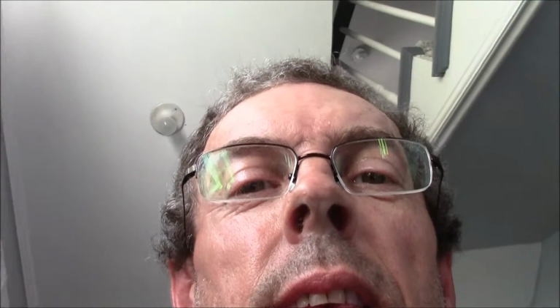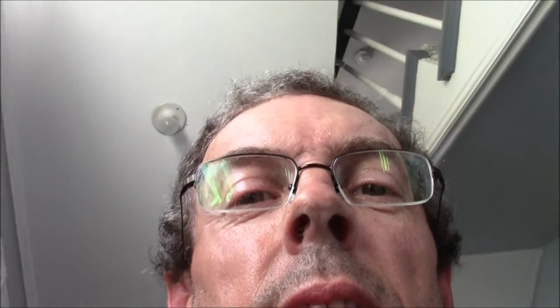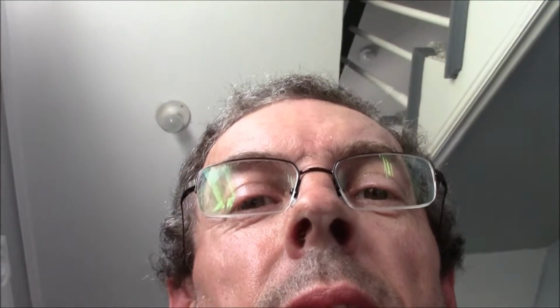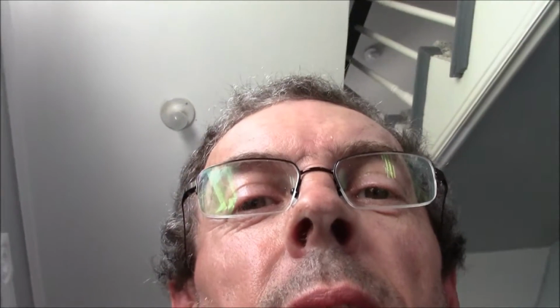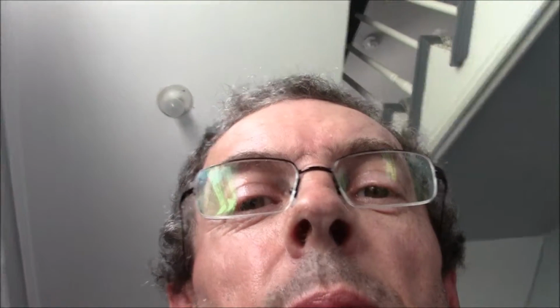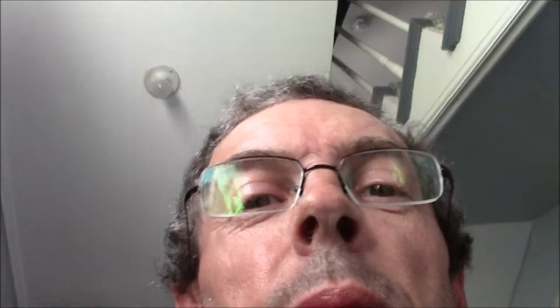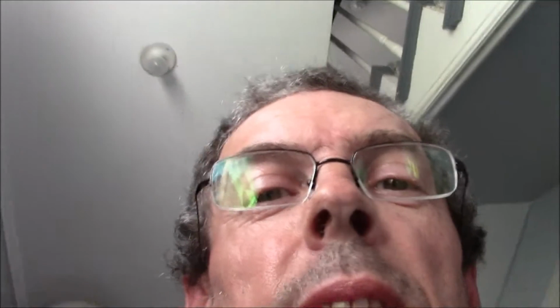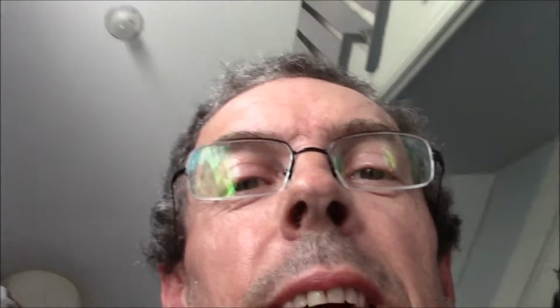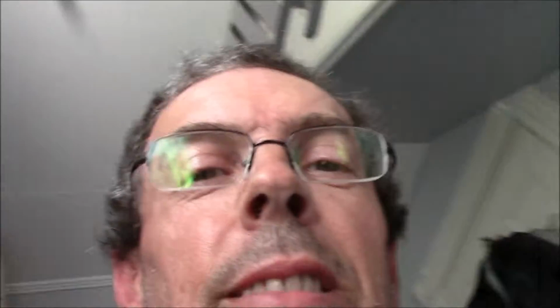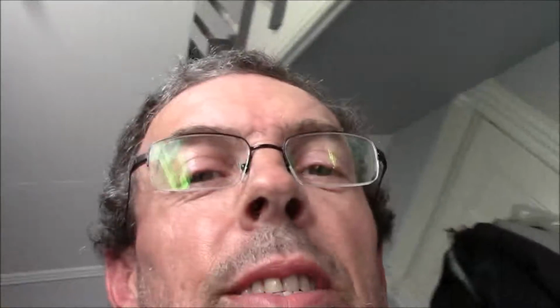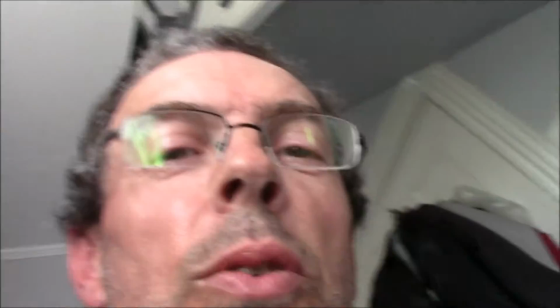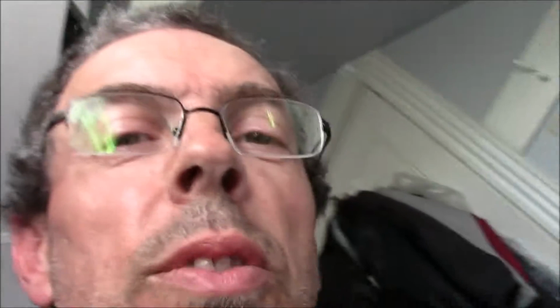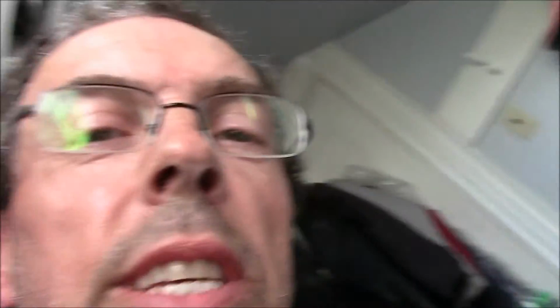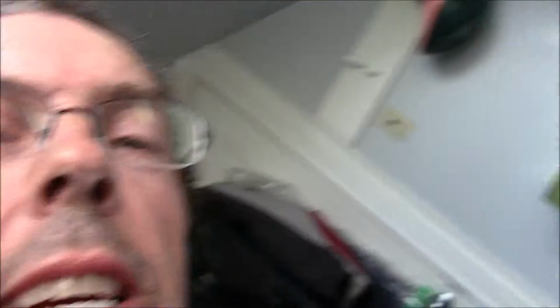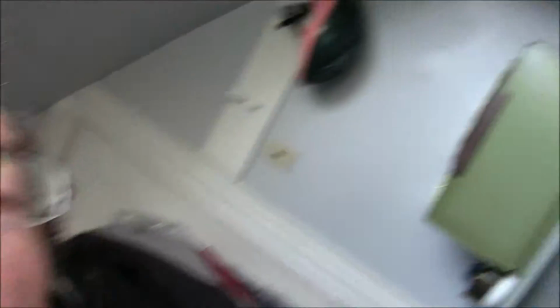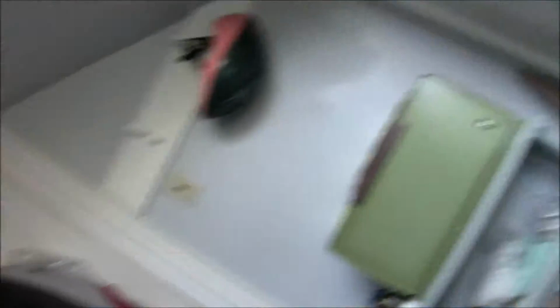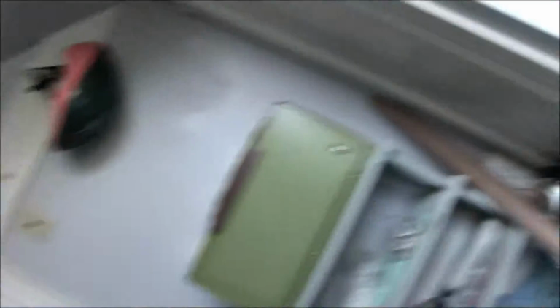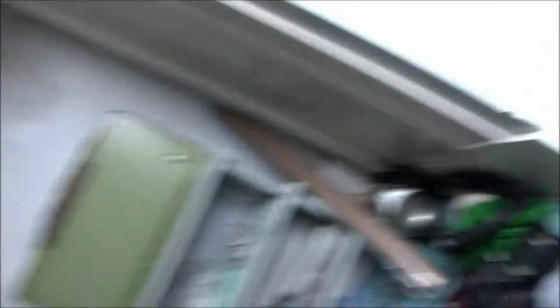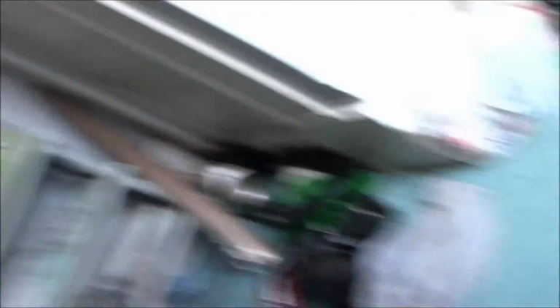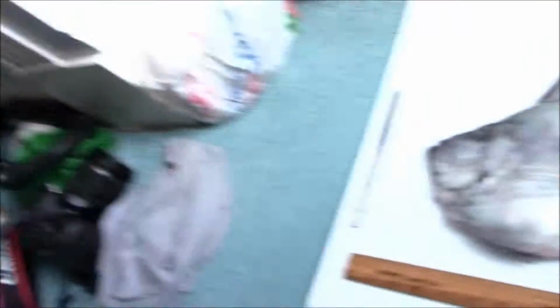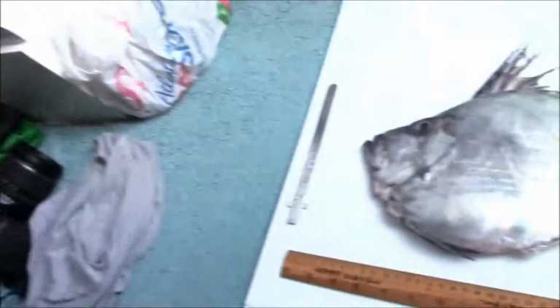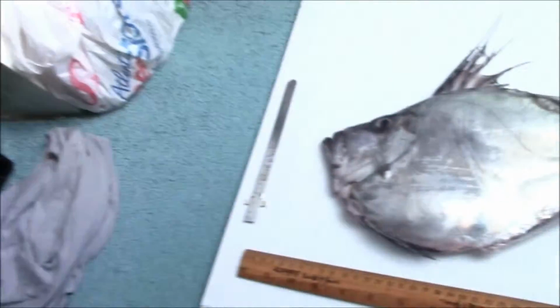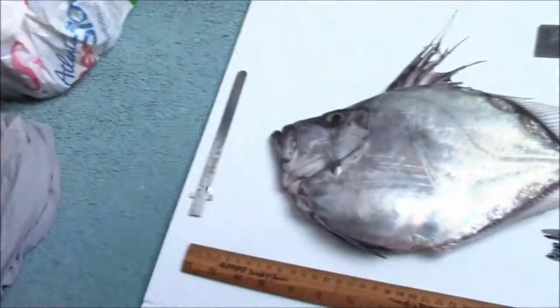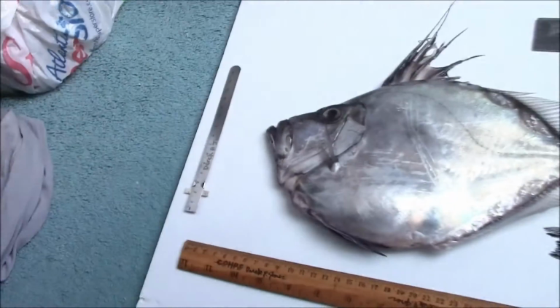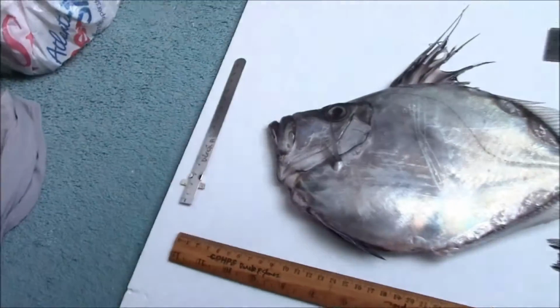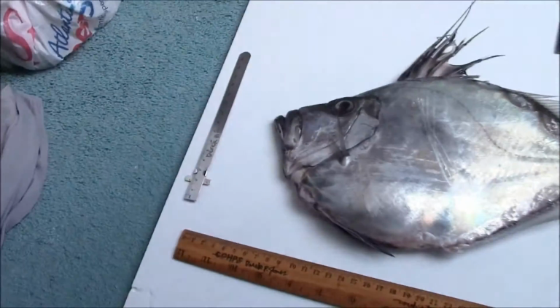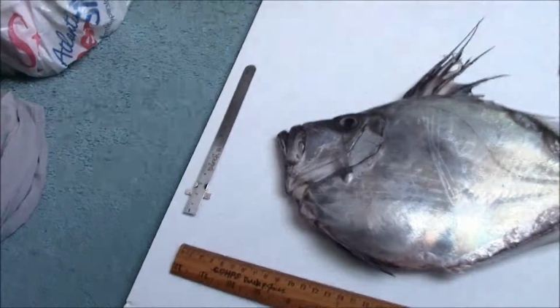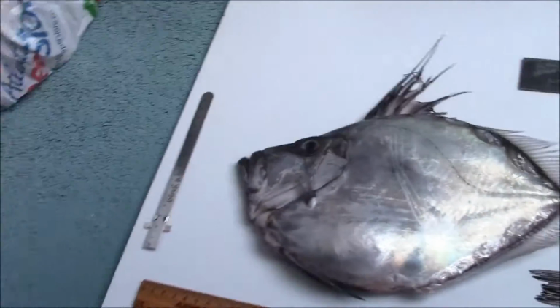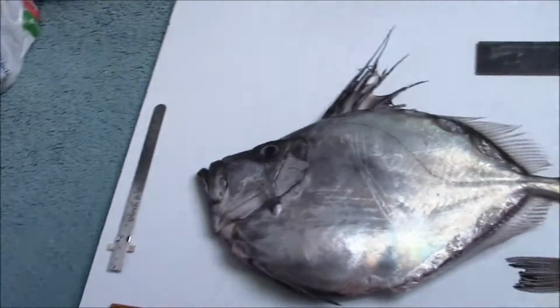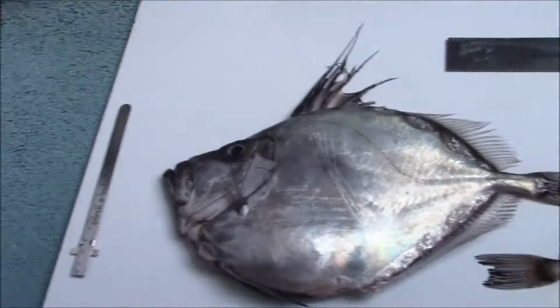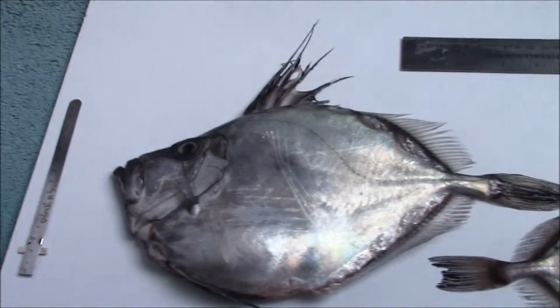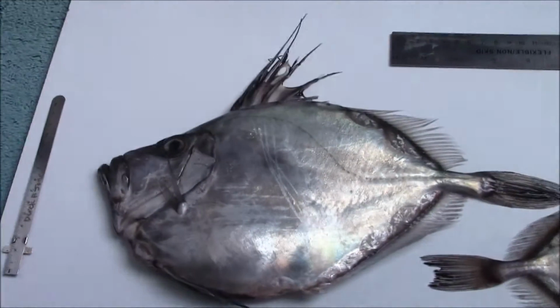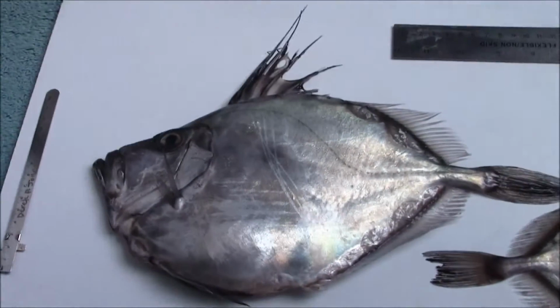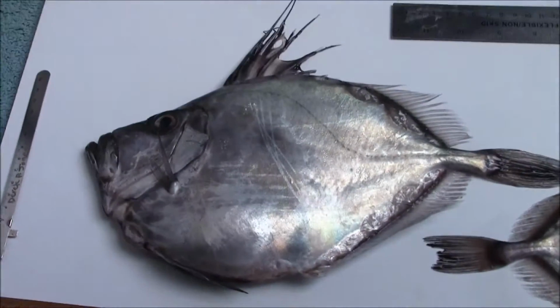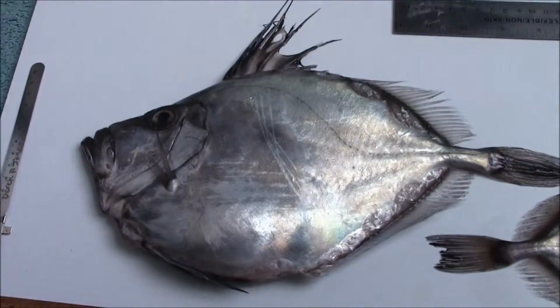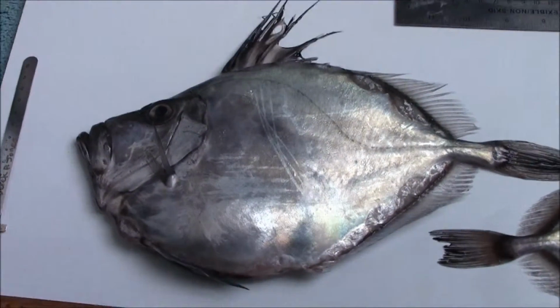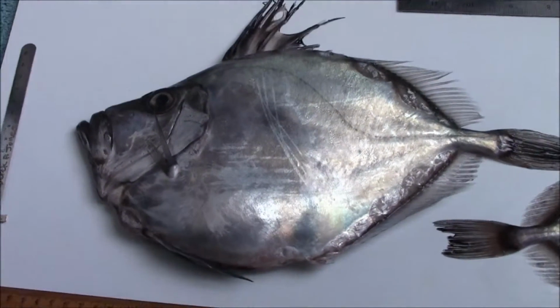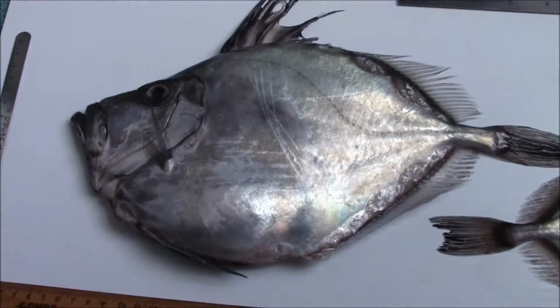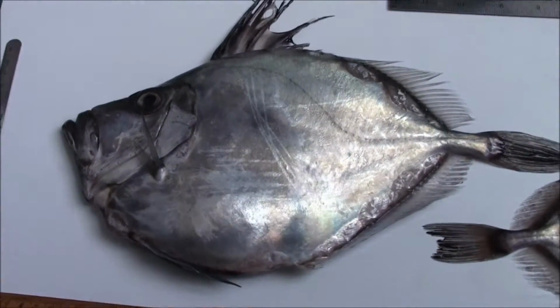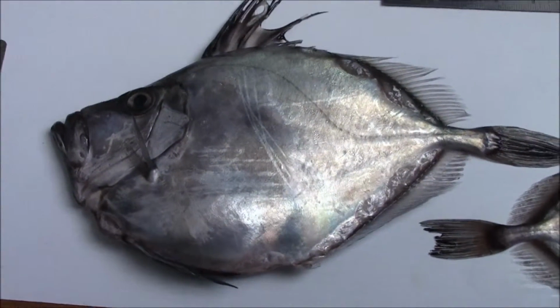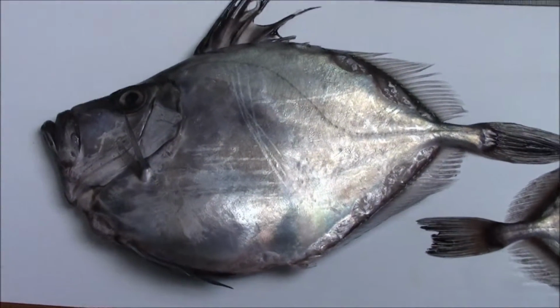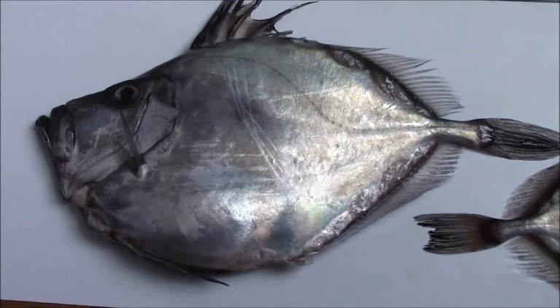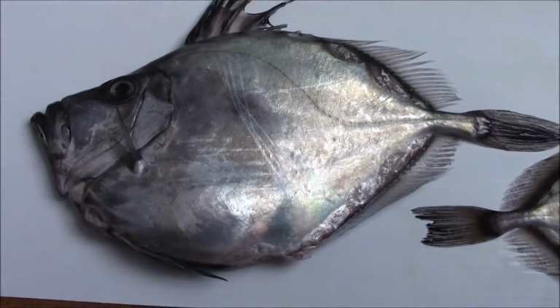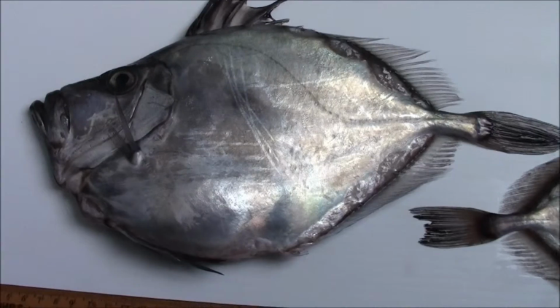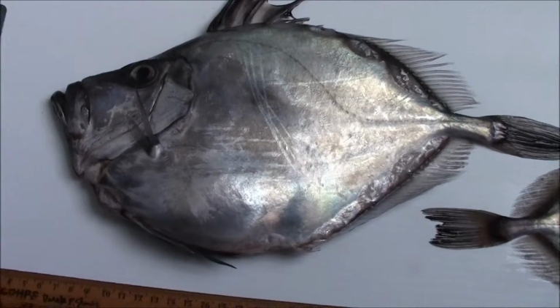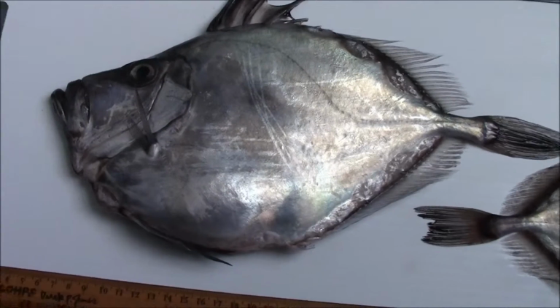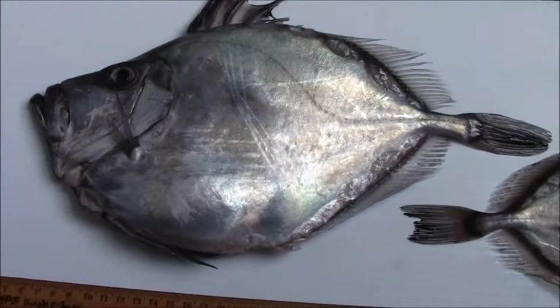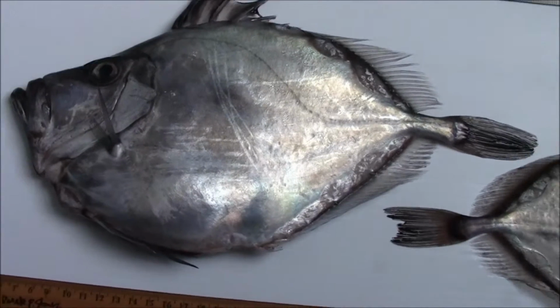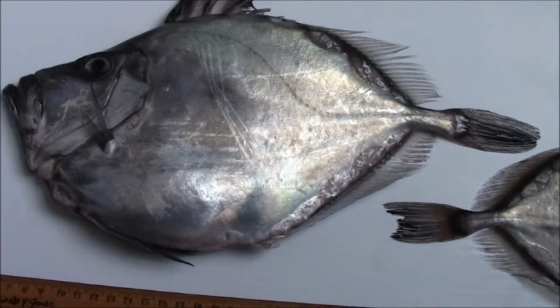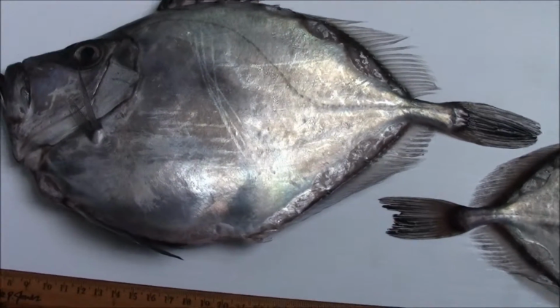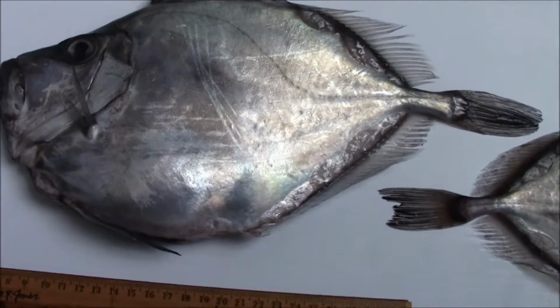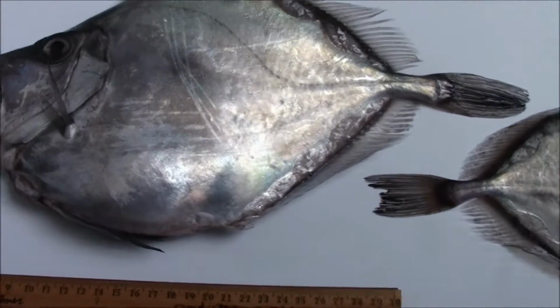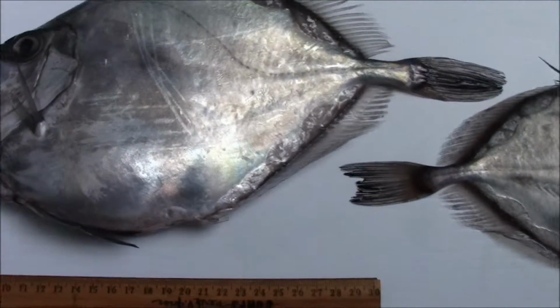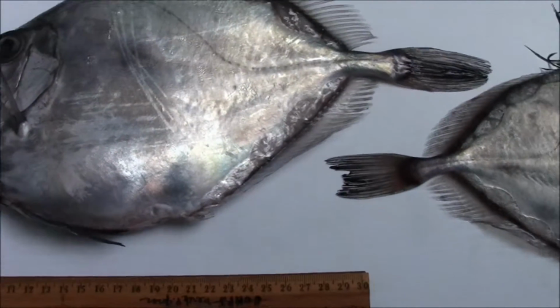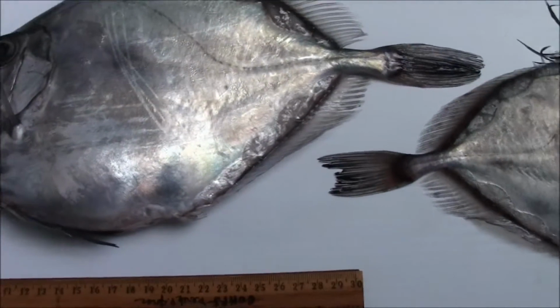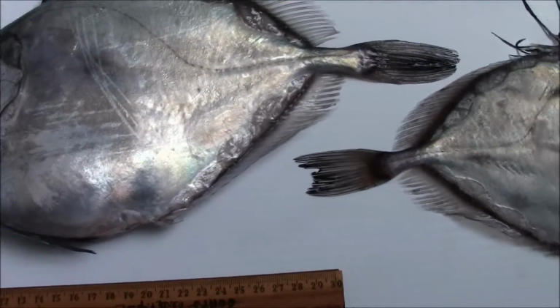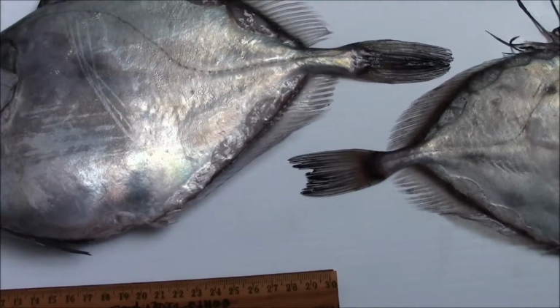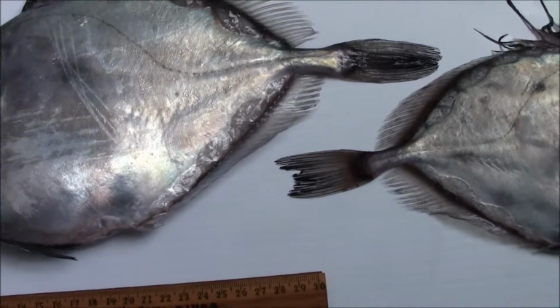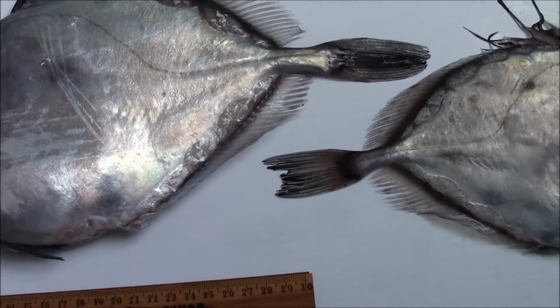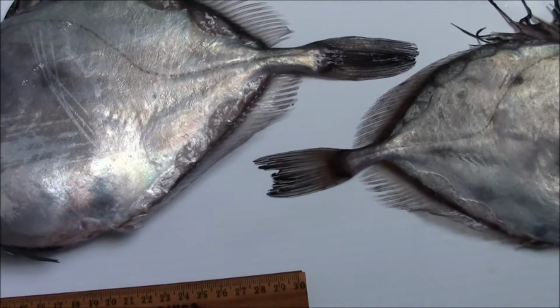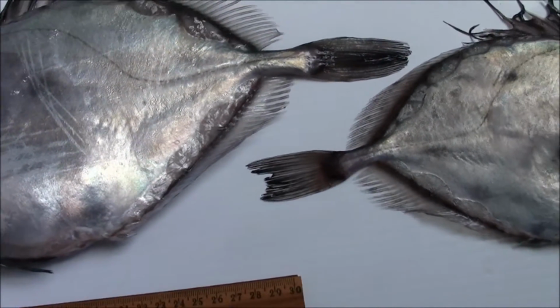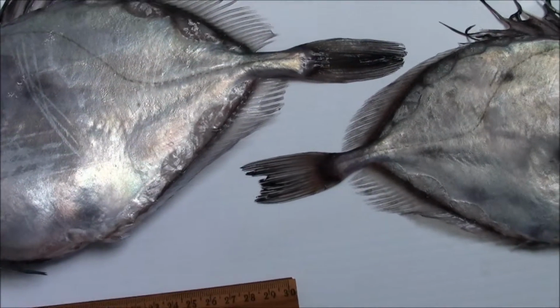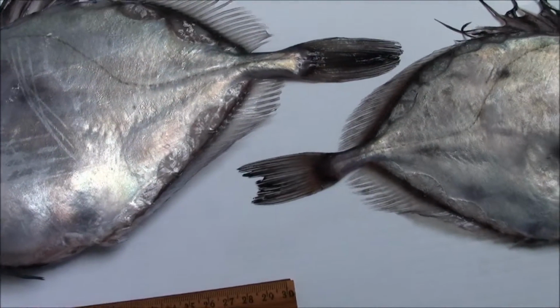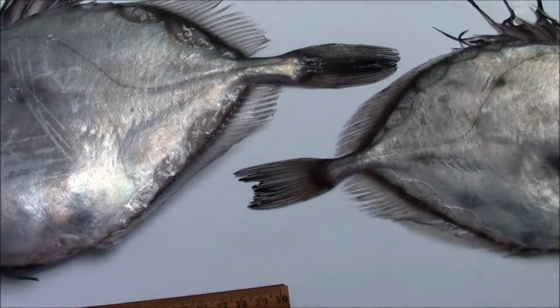Hello, Derrick Jones here with the hatchet fish — two actually.